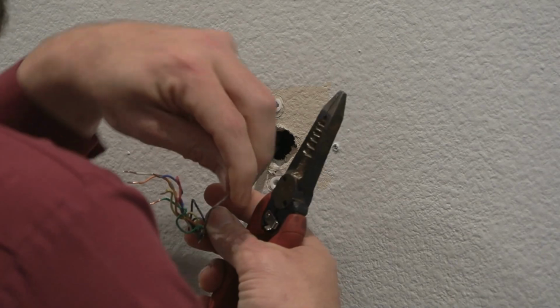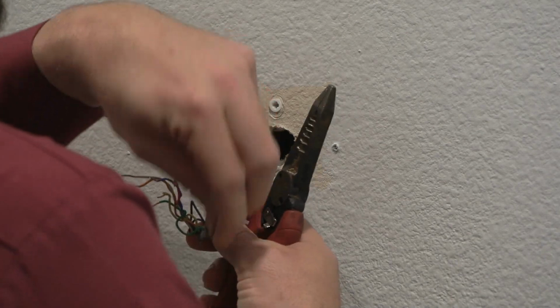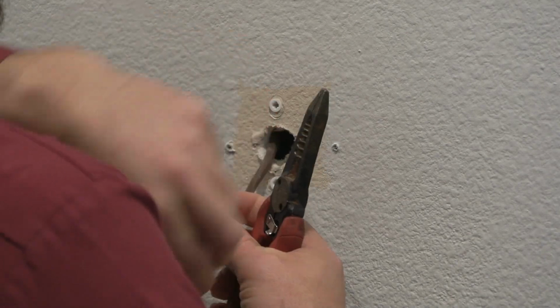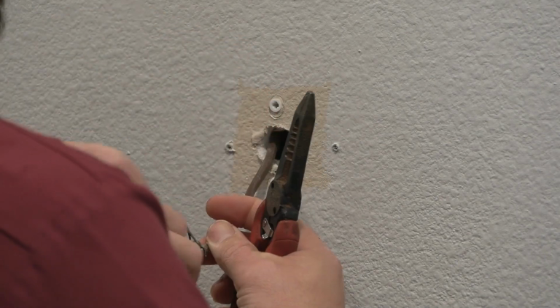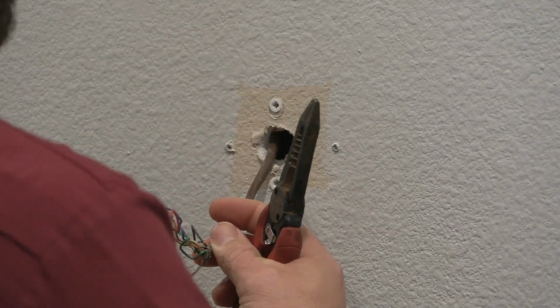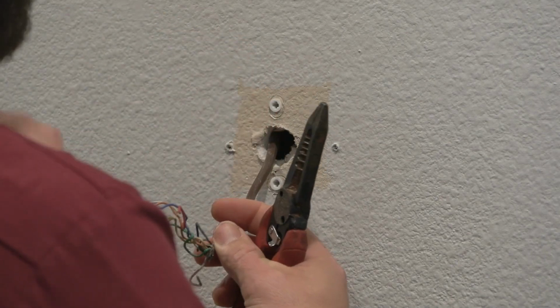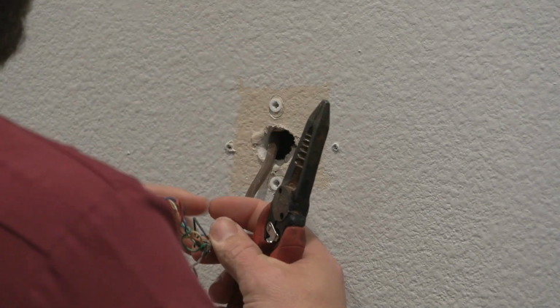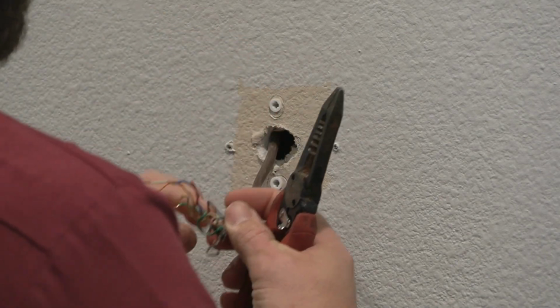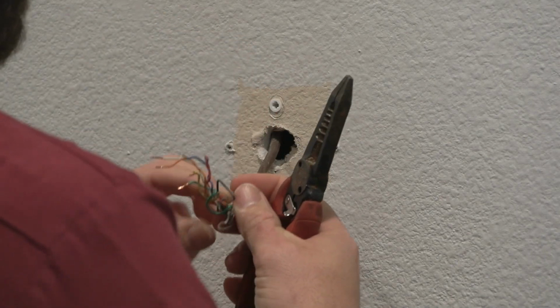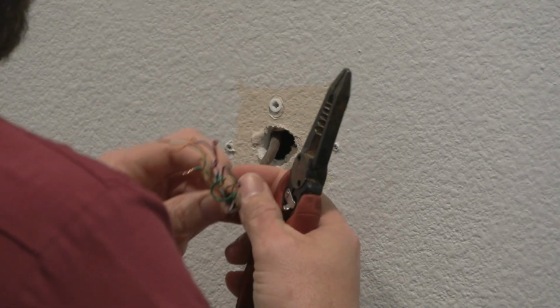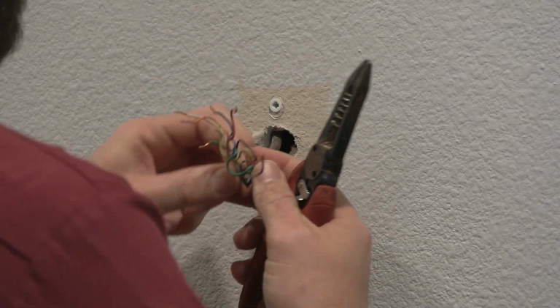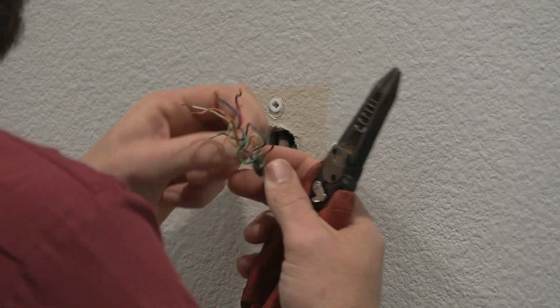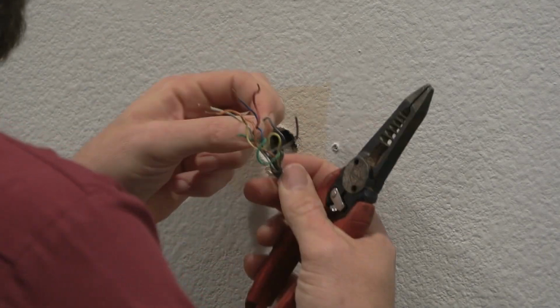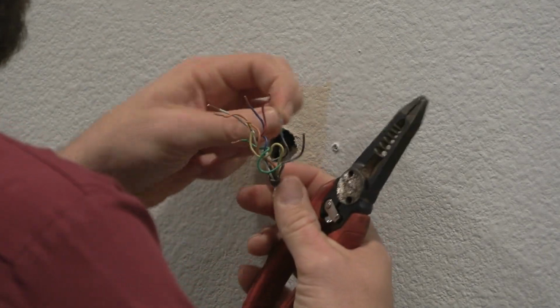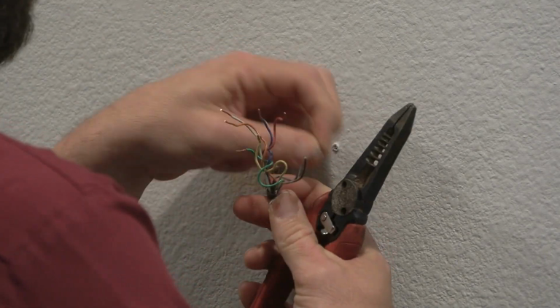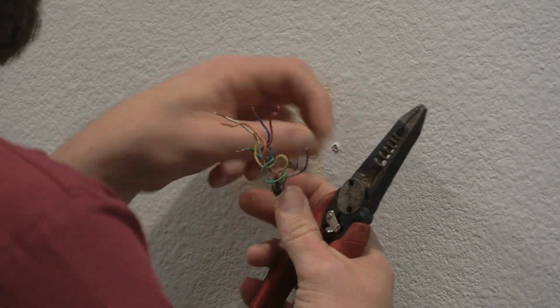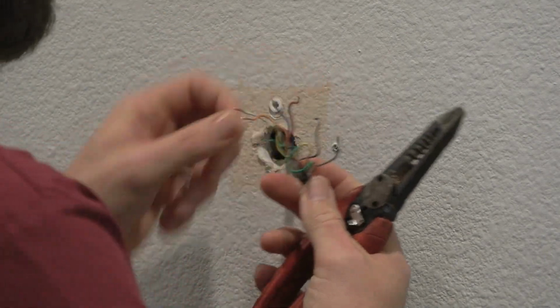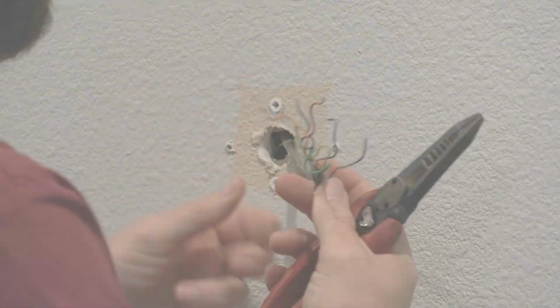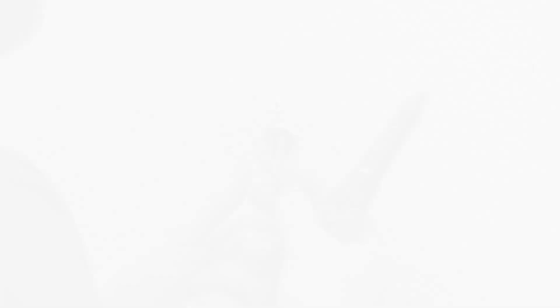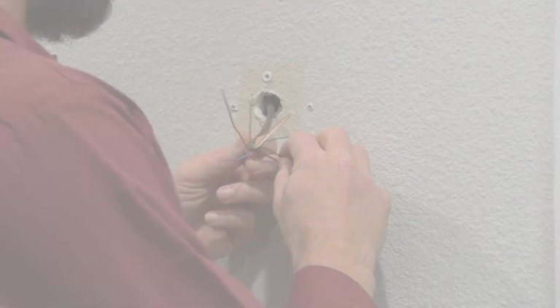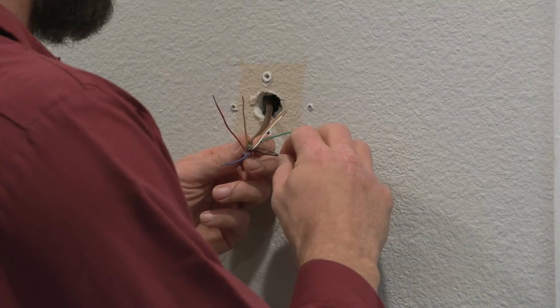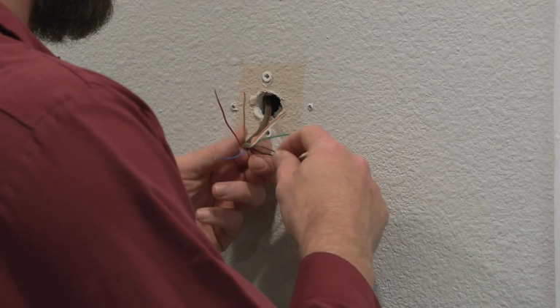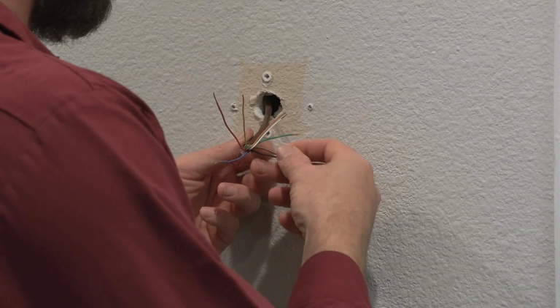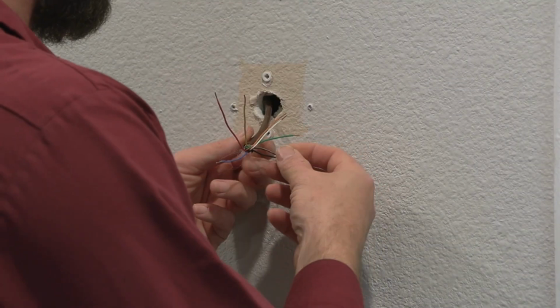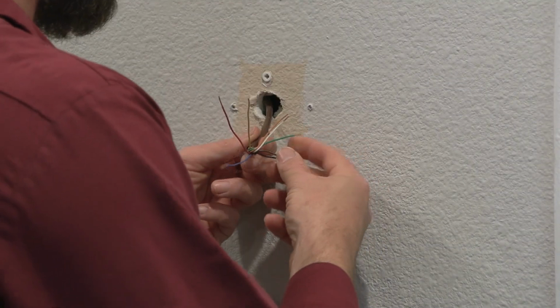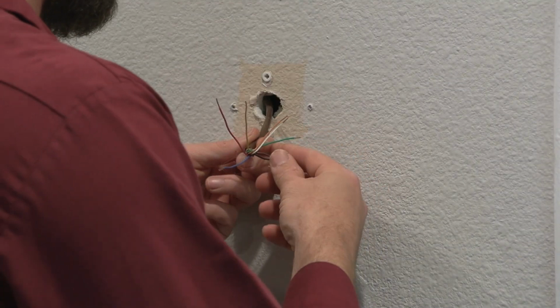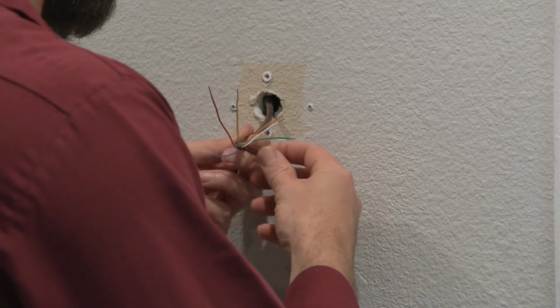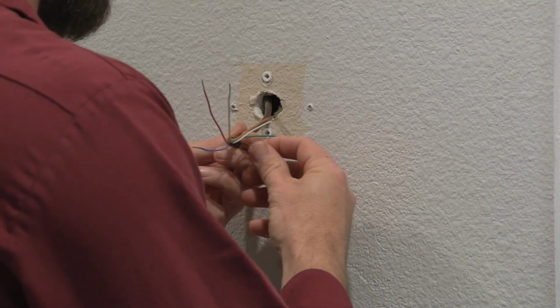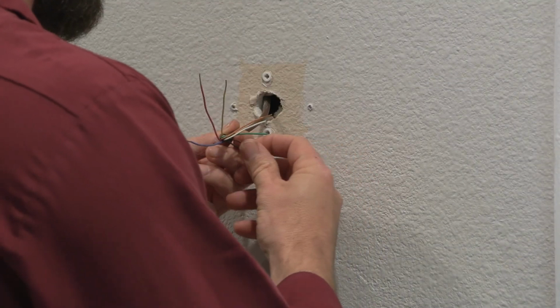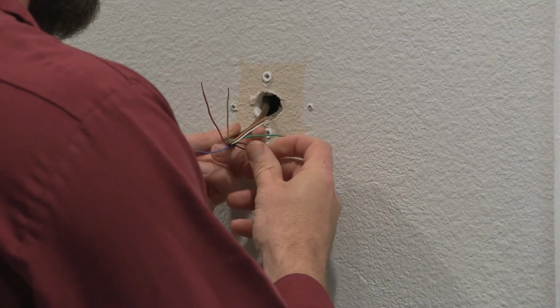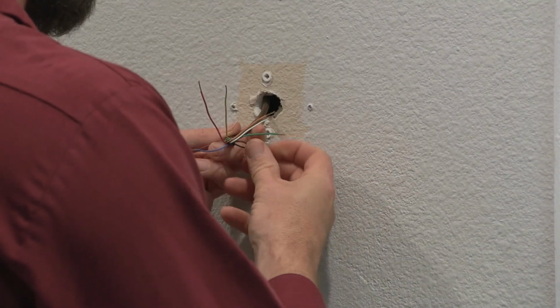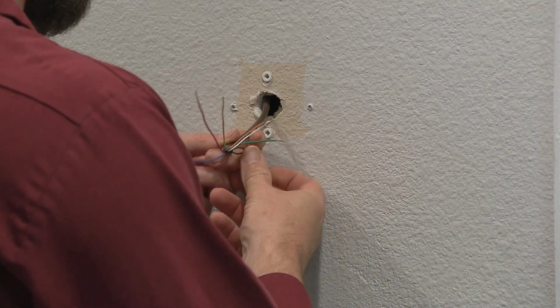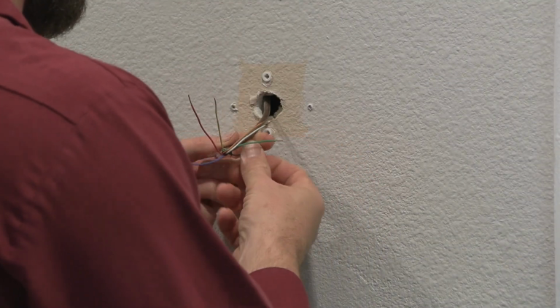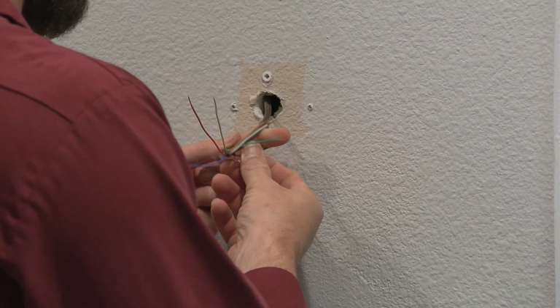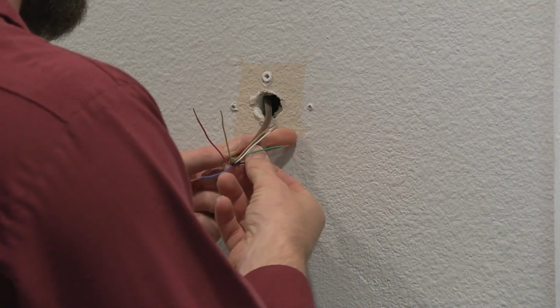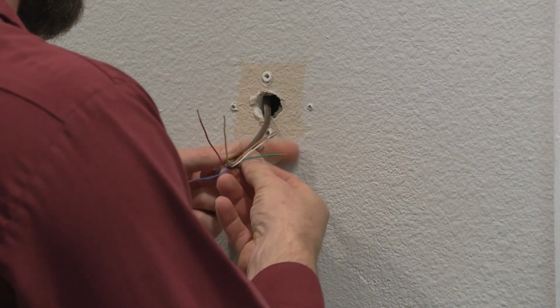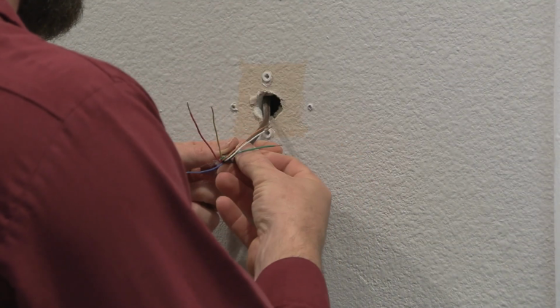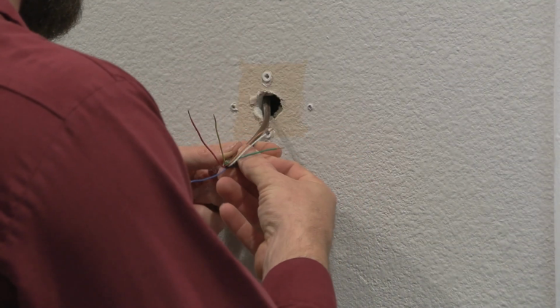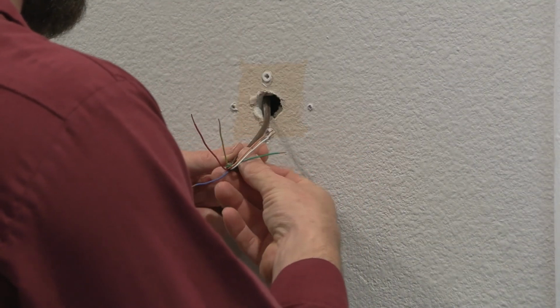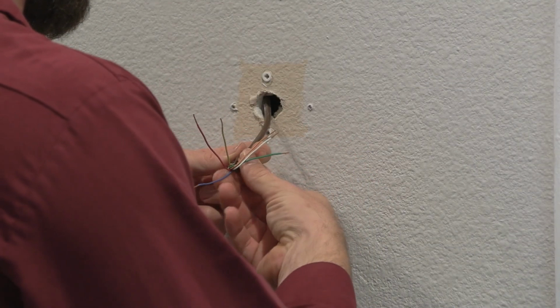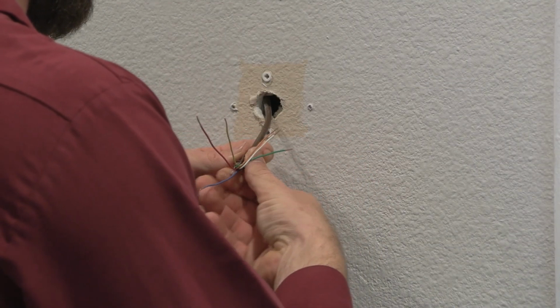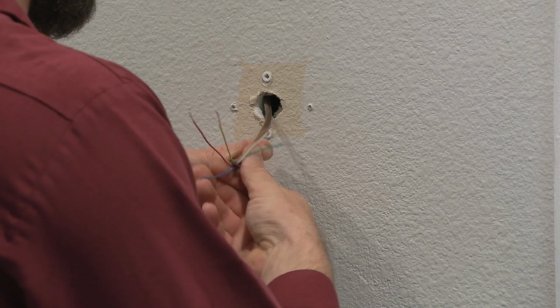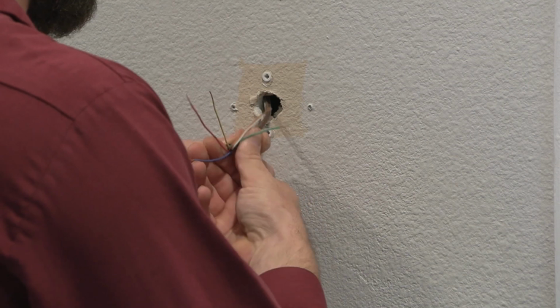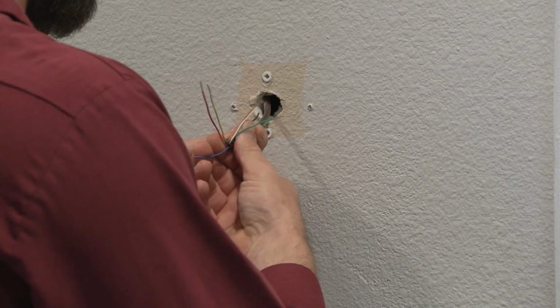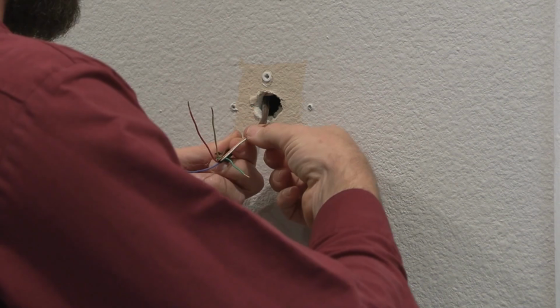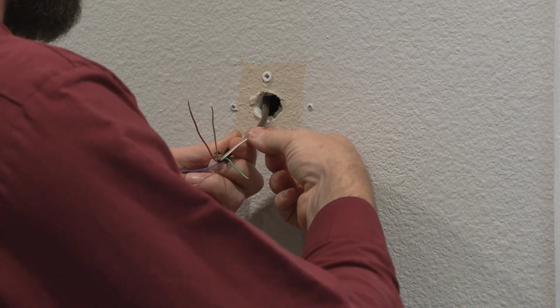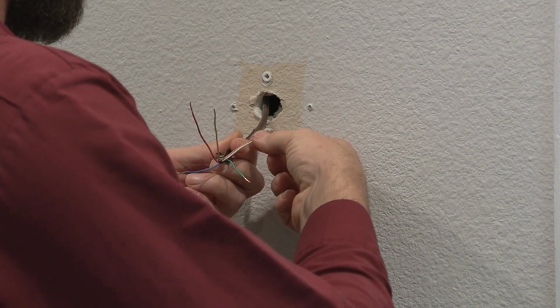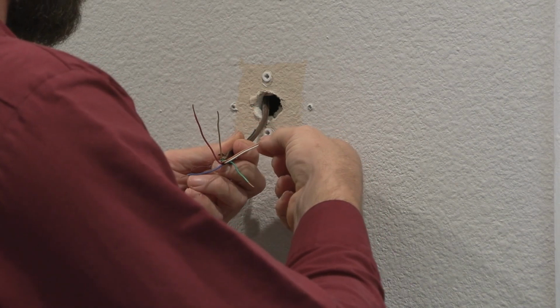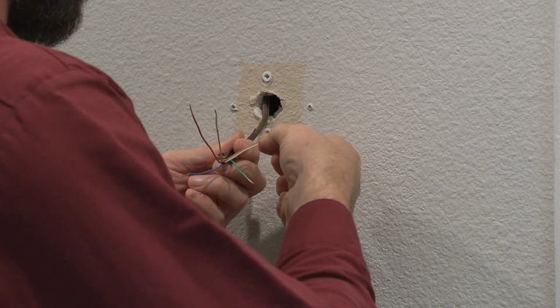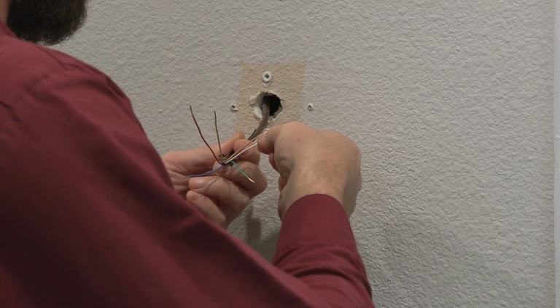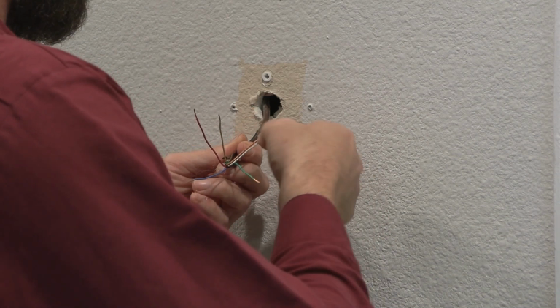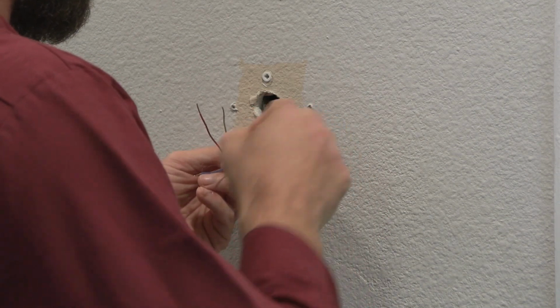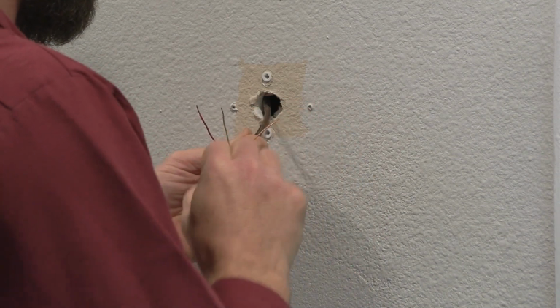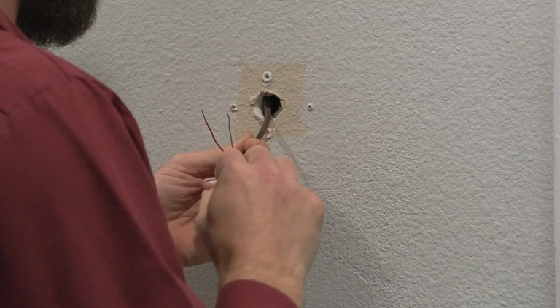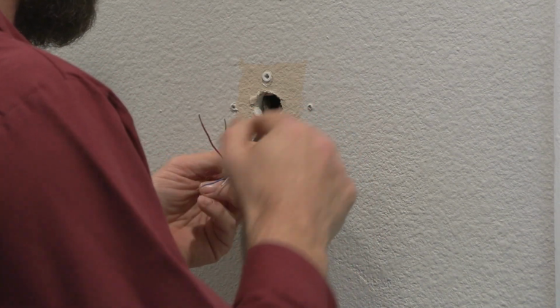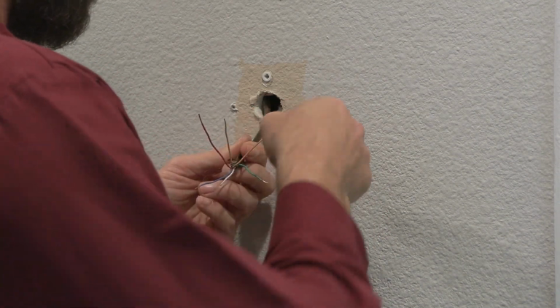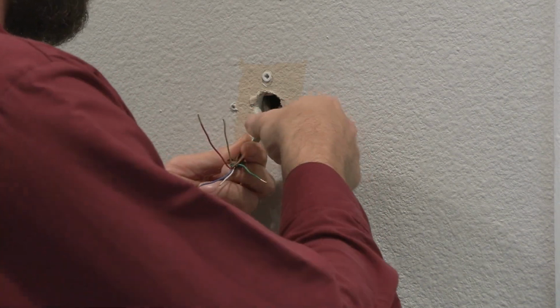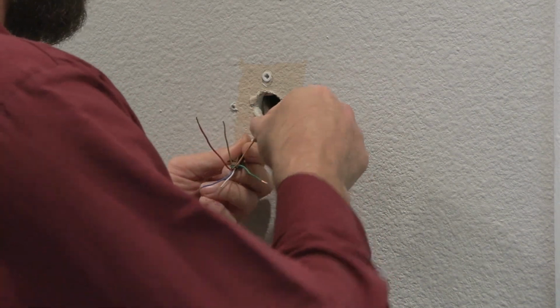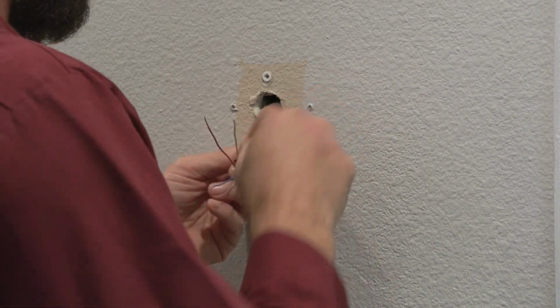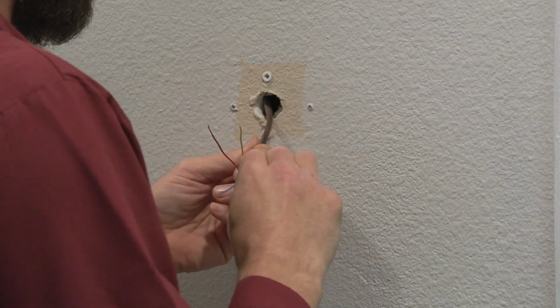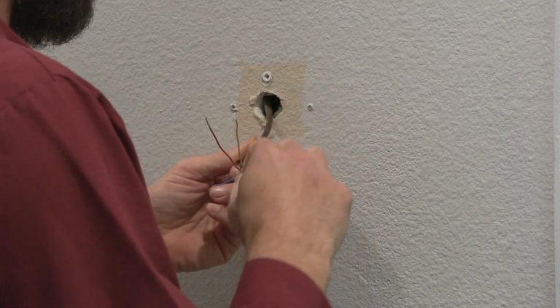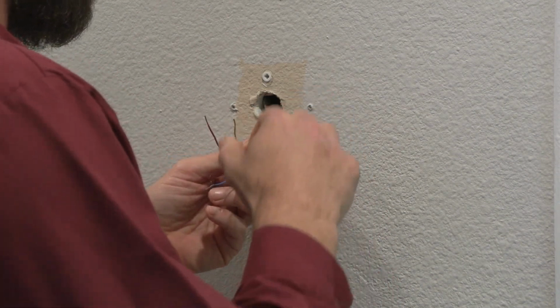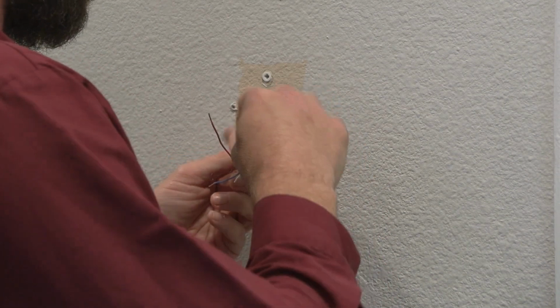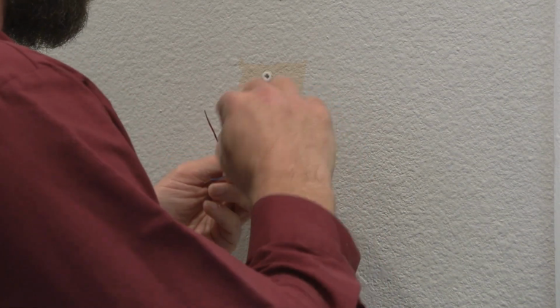I'm going to go ahead and clean up this mess a bit. It's really important to have nice clean connections, clean wires, and no potential shorts.